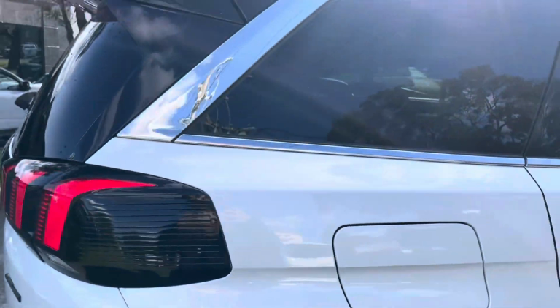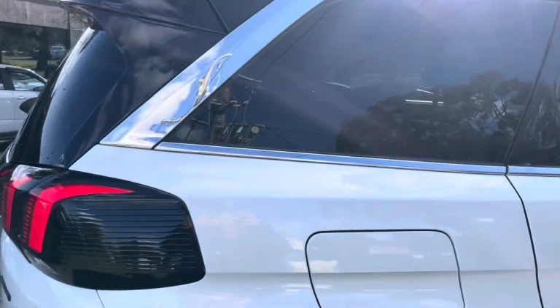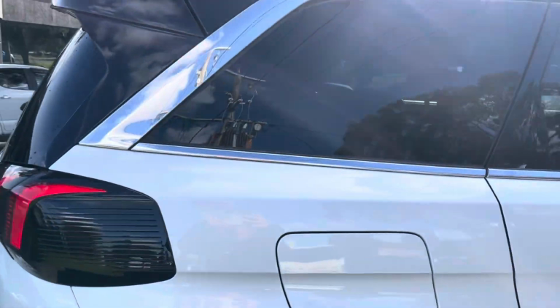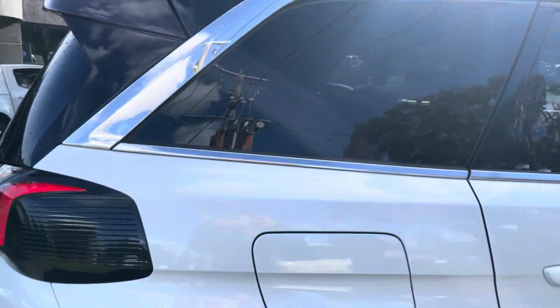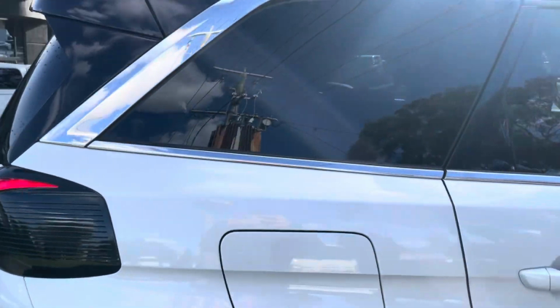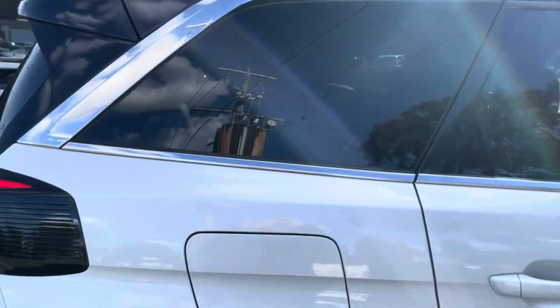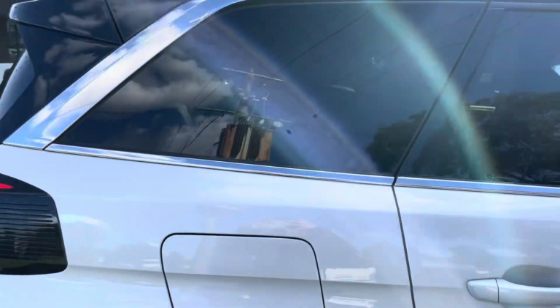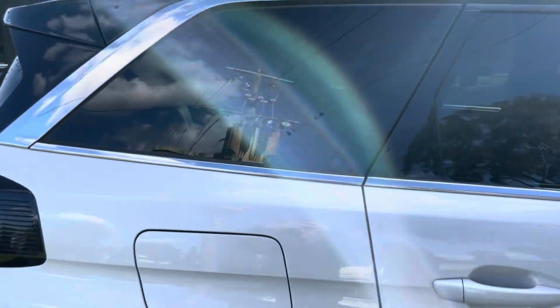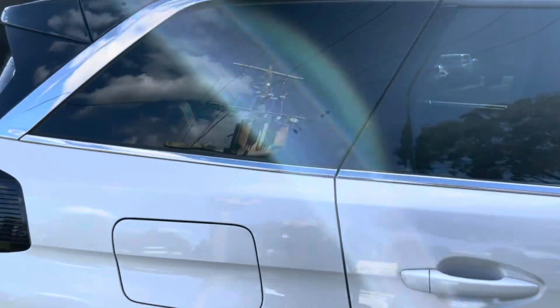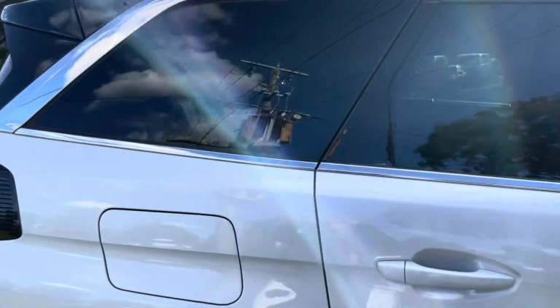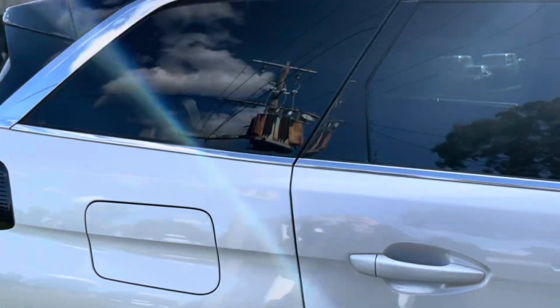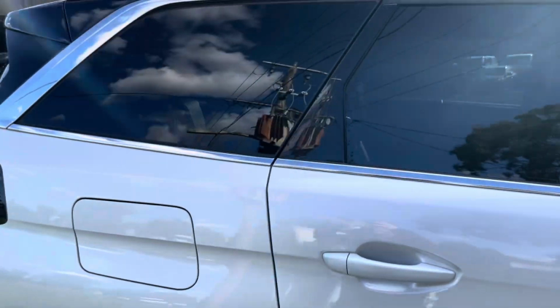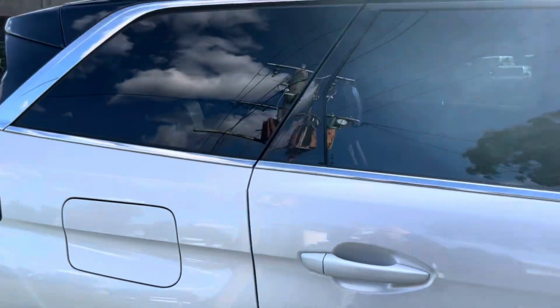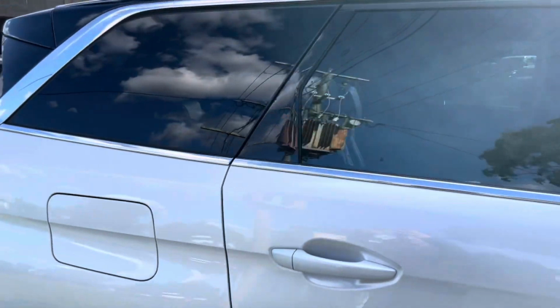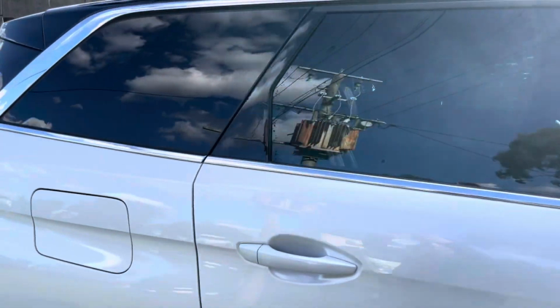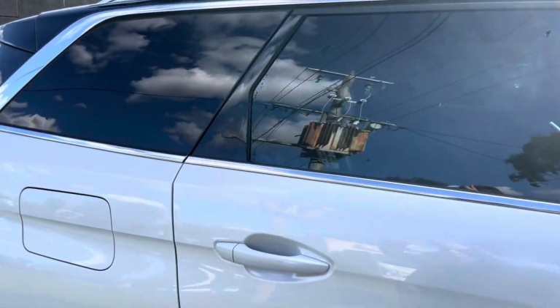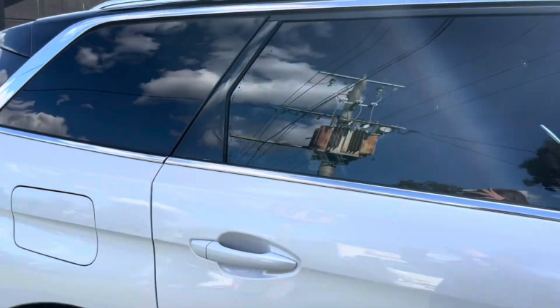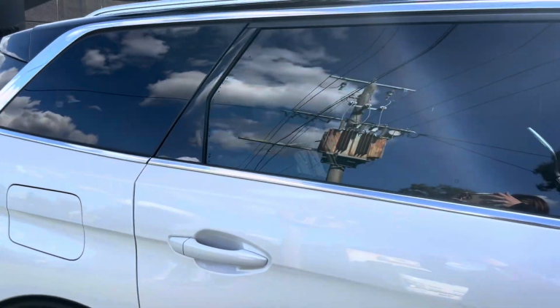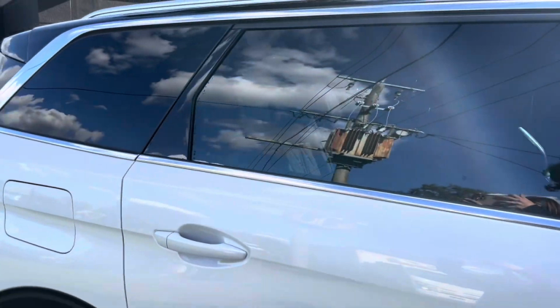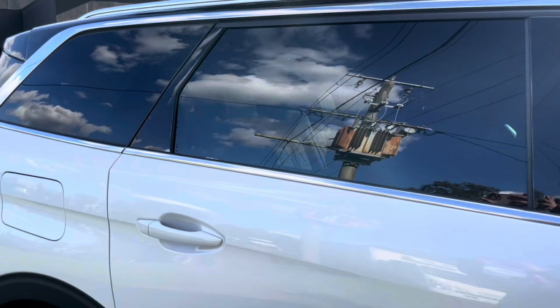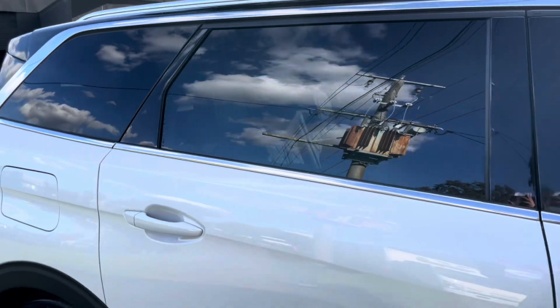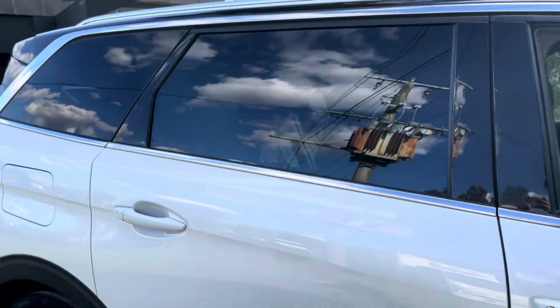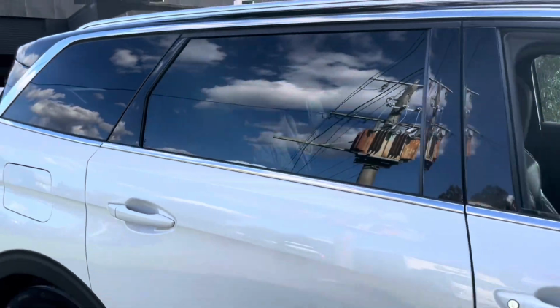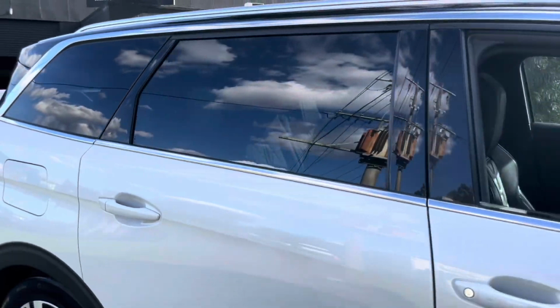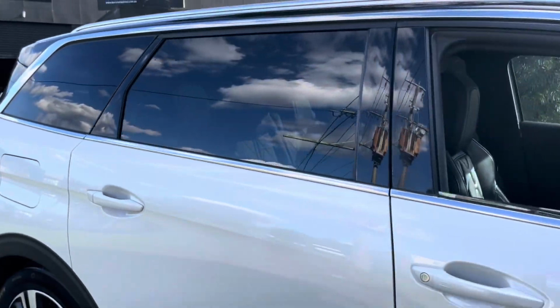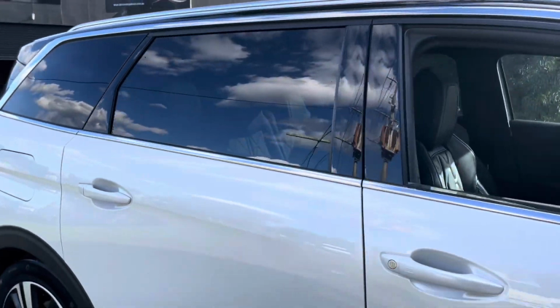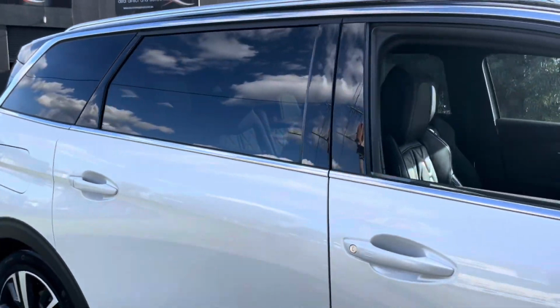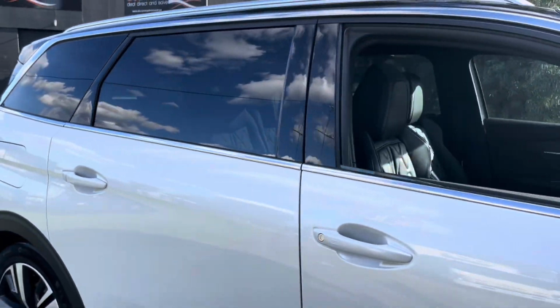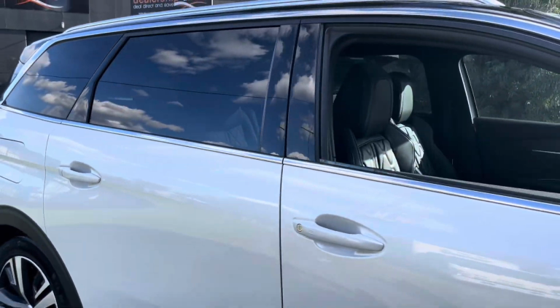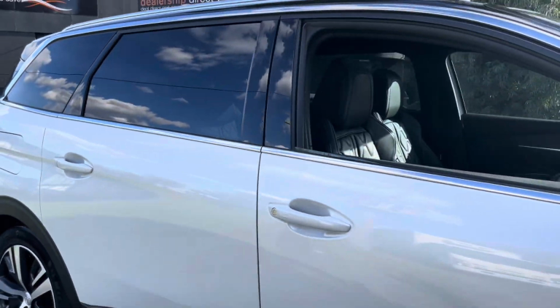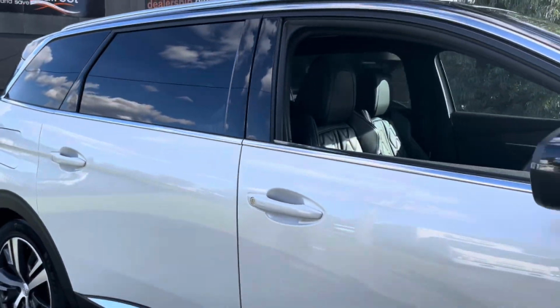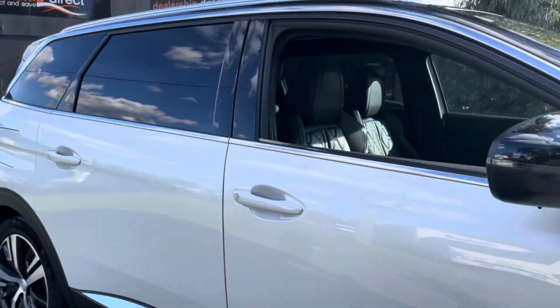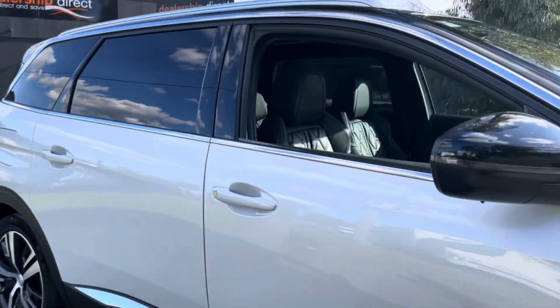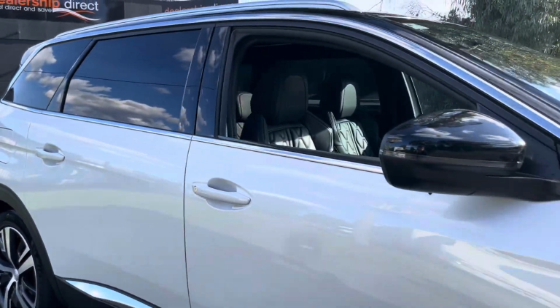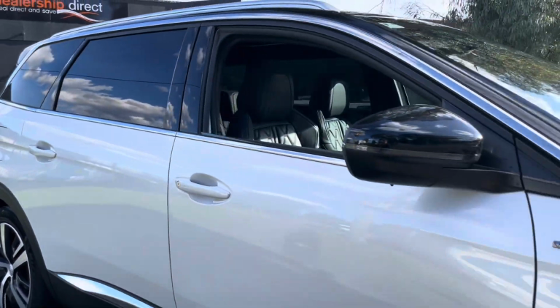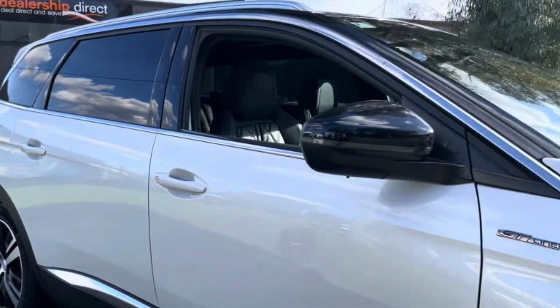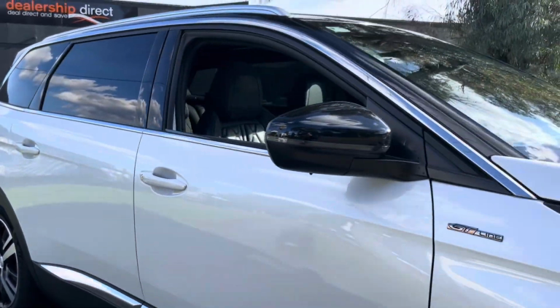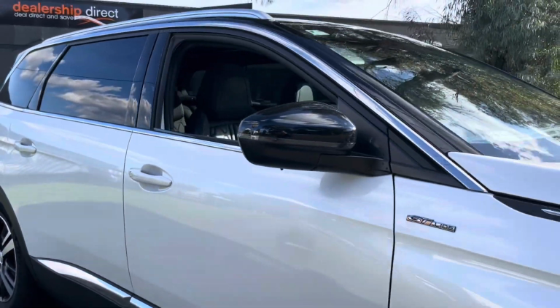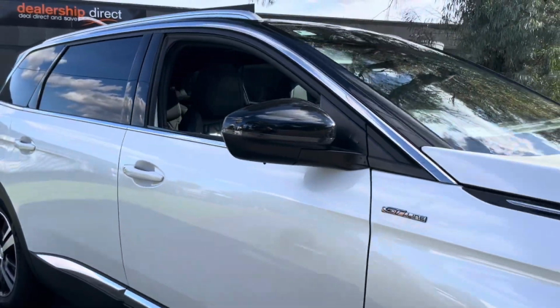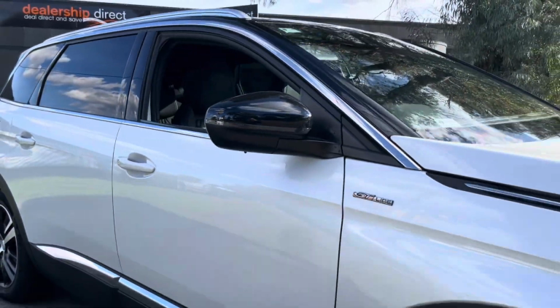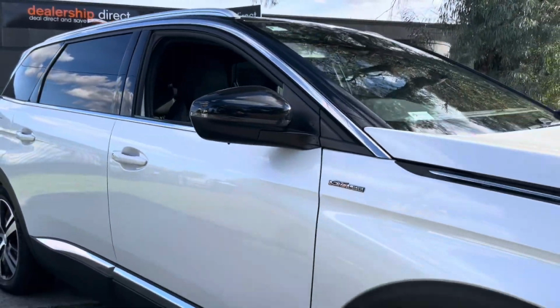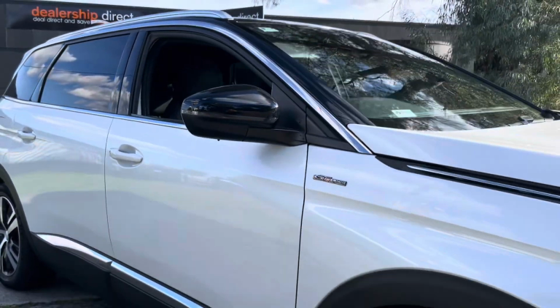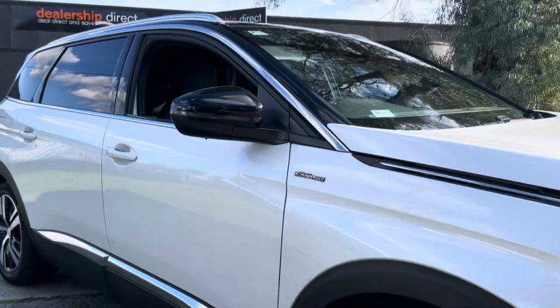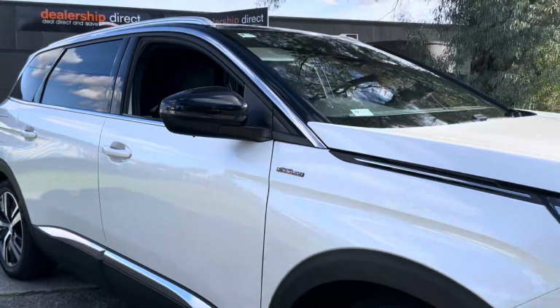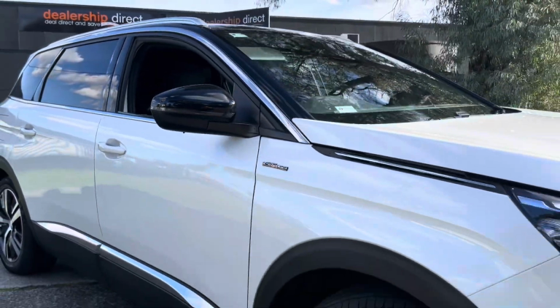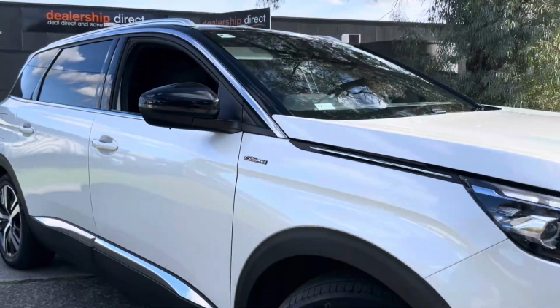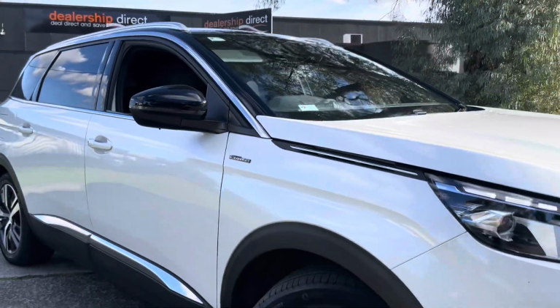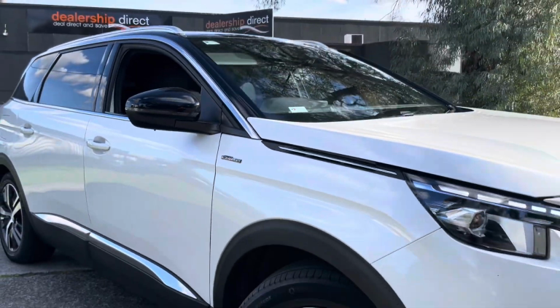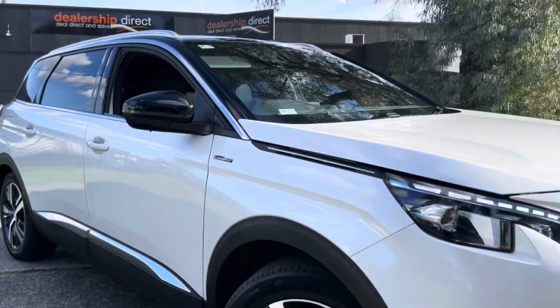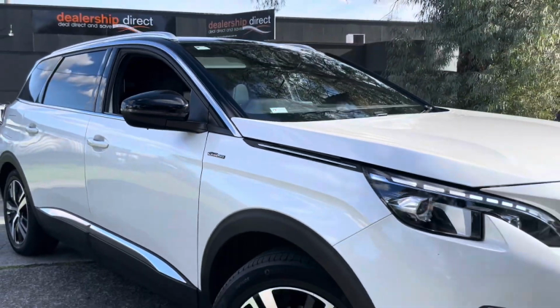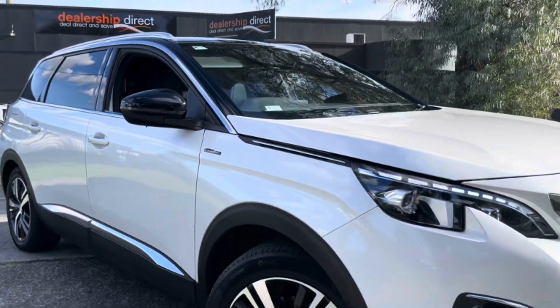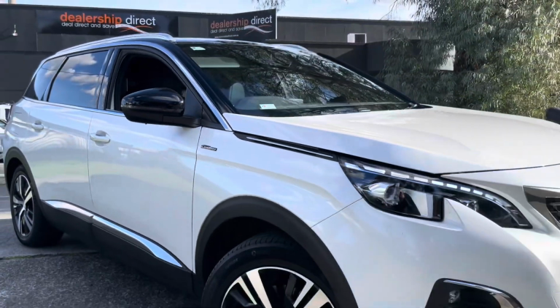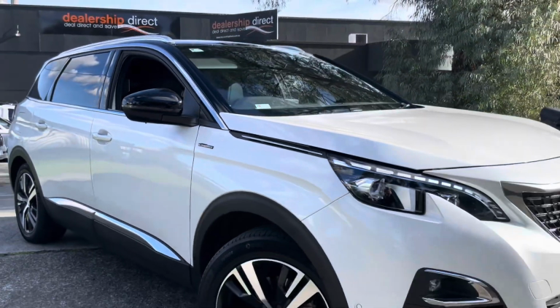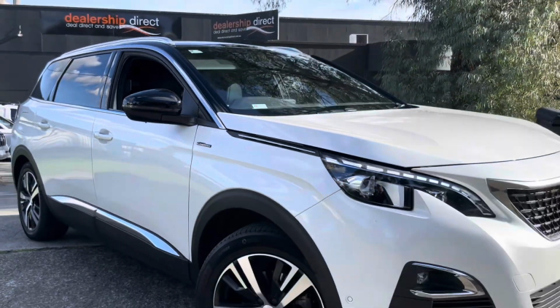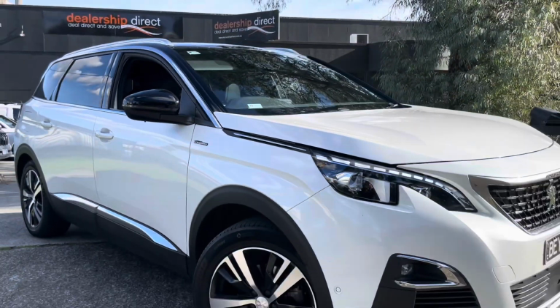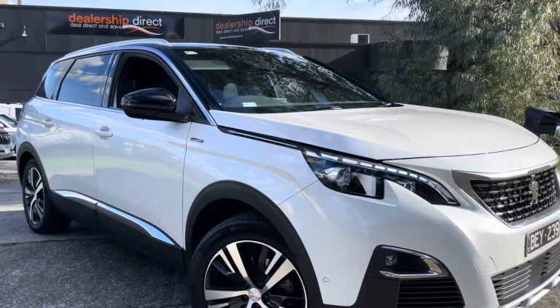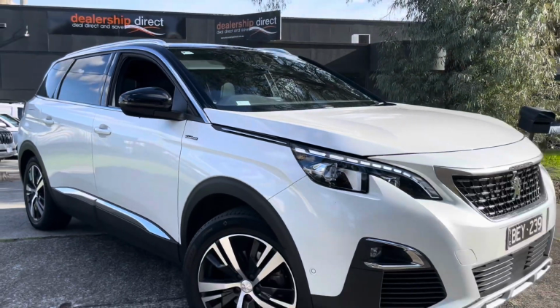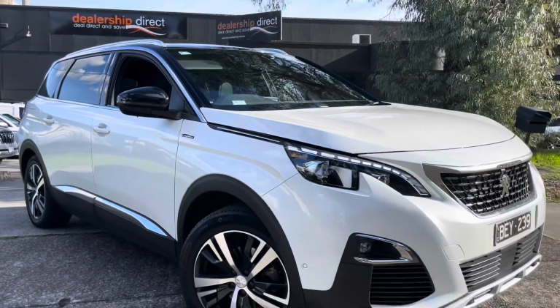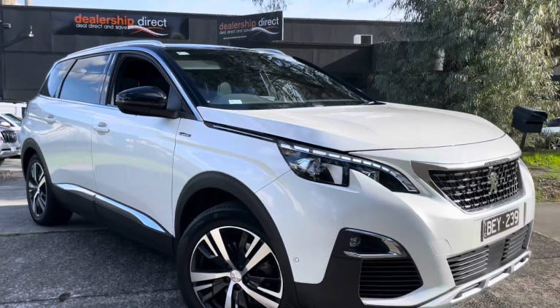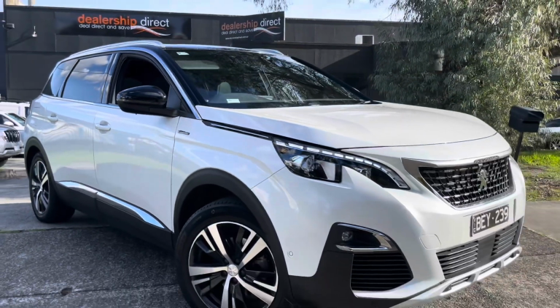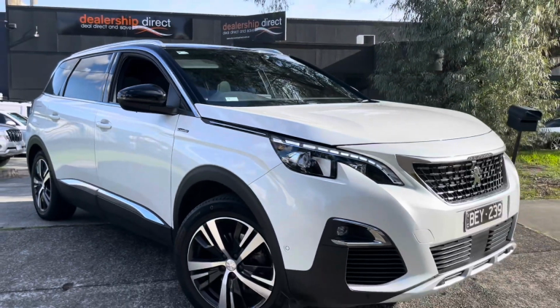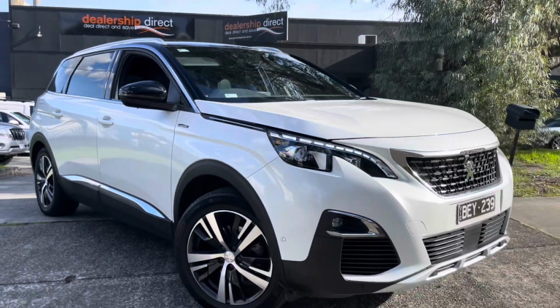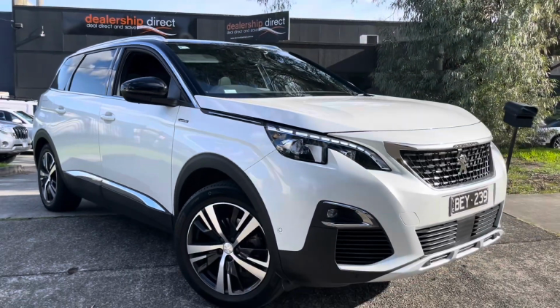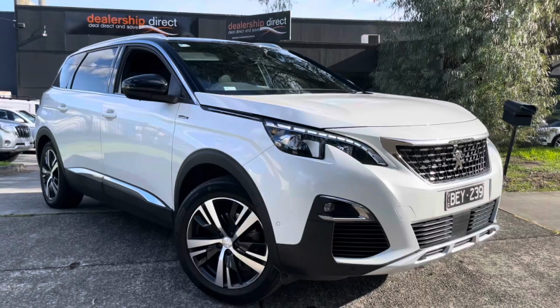The electric tailgate, of course, in the GT Line. And we're just beginning to come right down the driver's side now — all the same story.